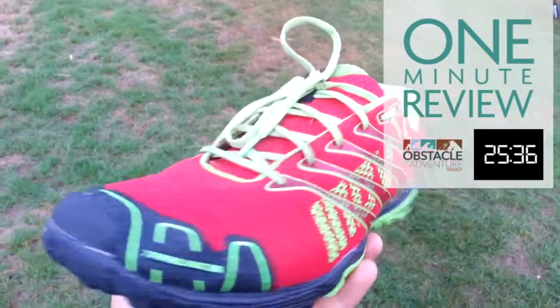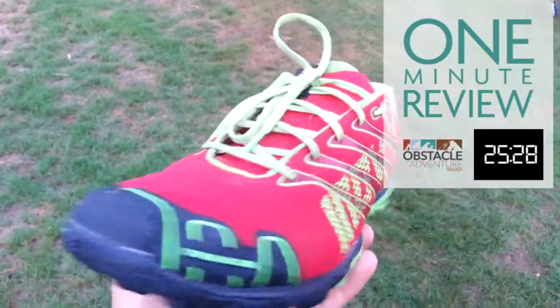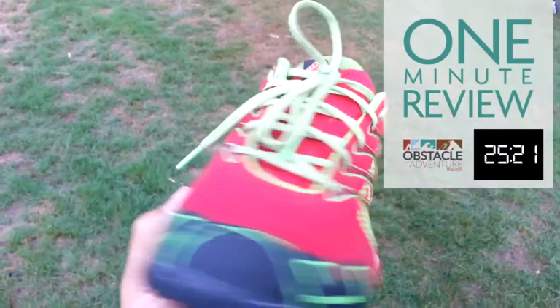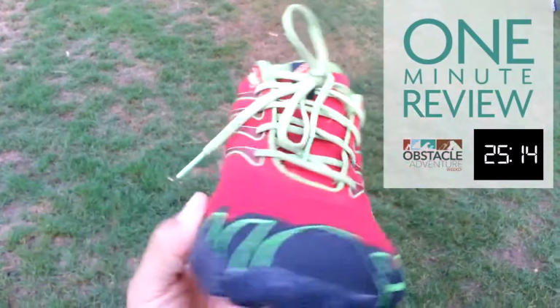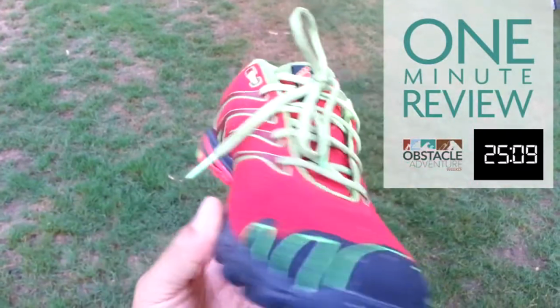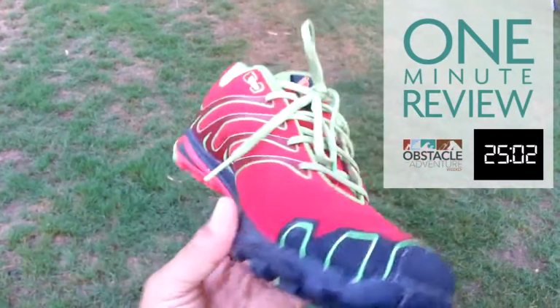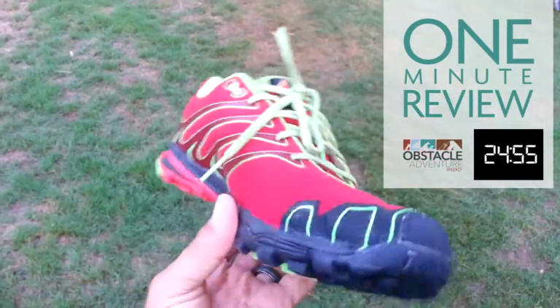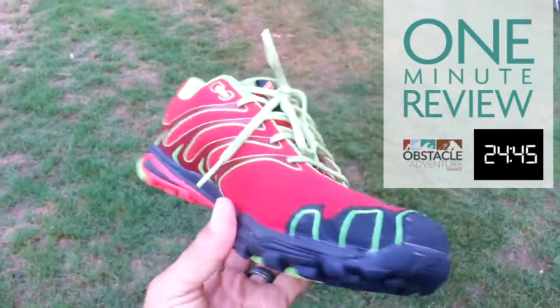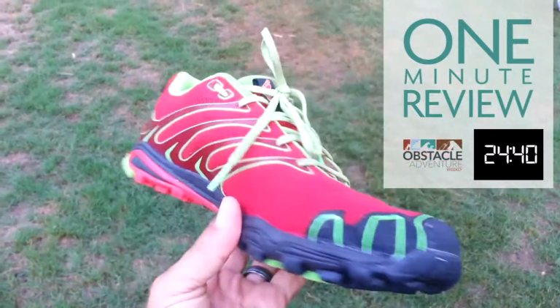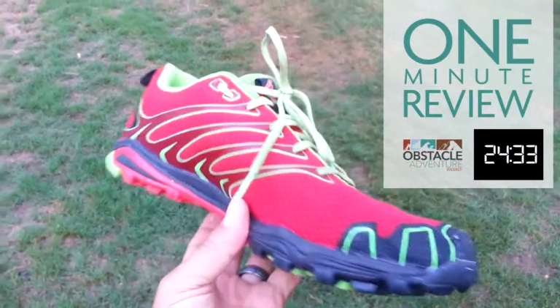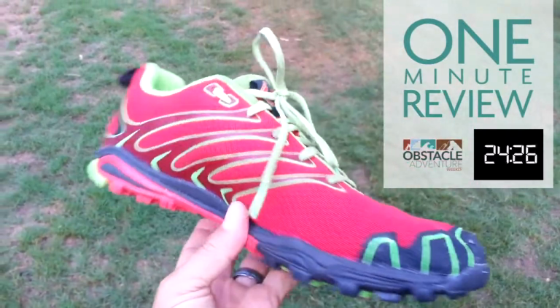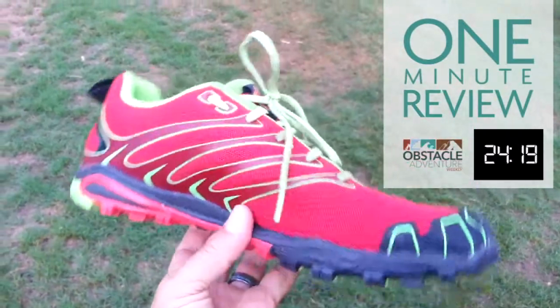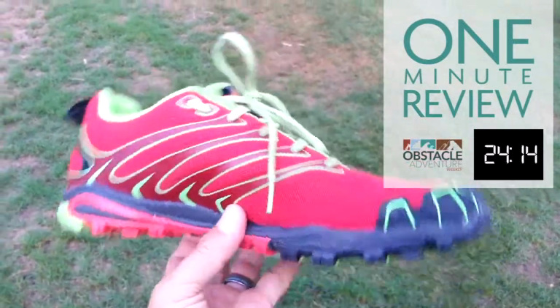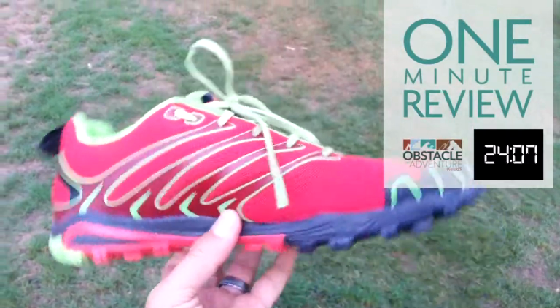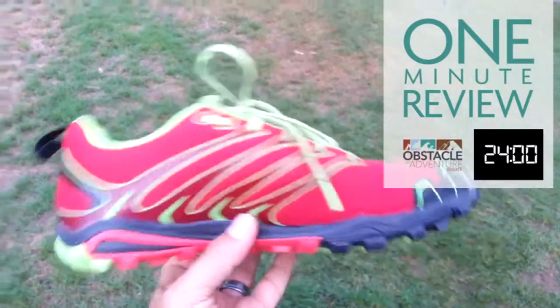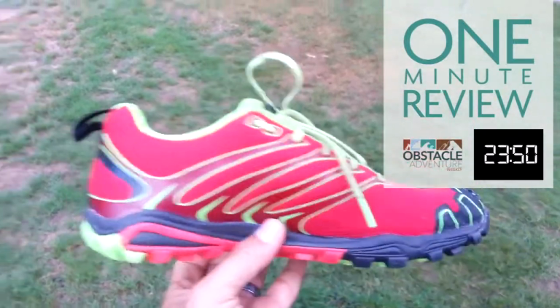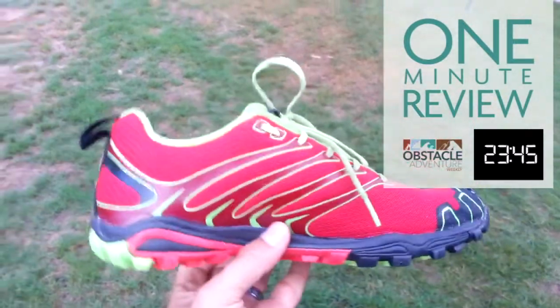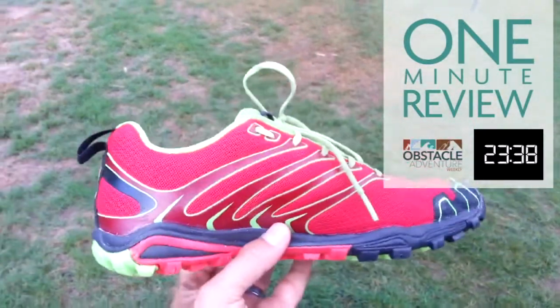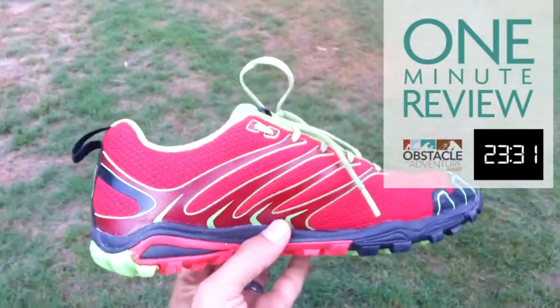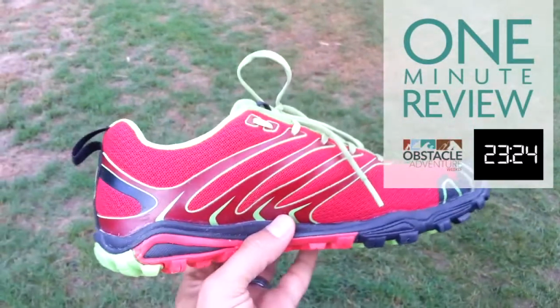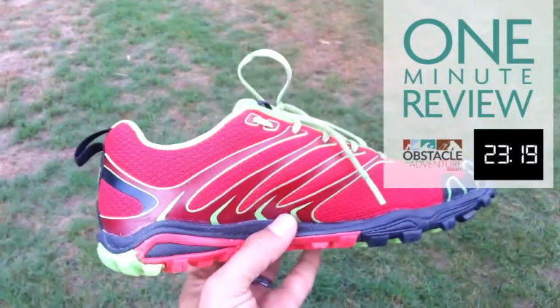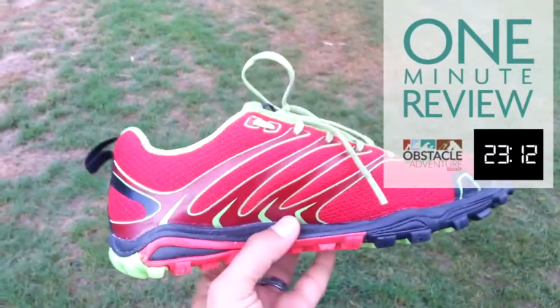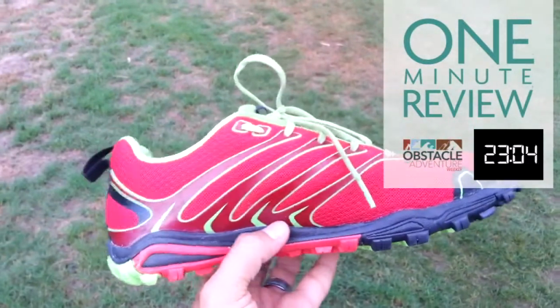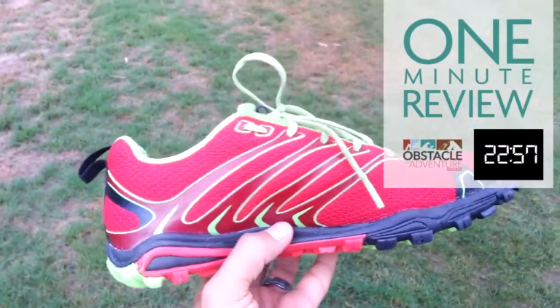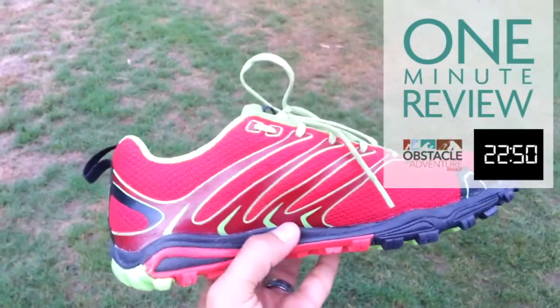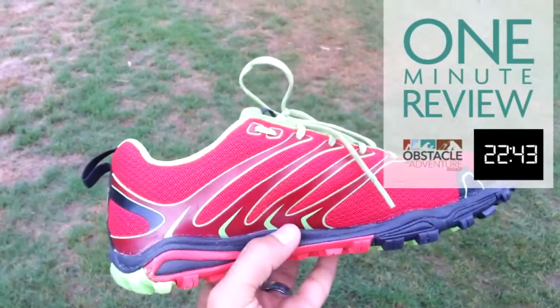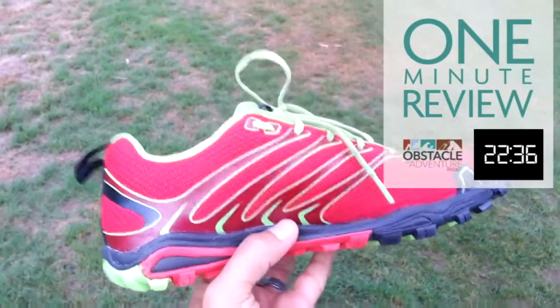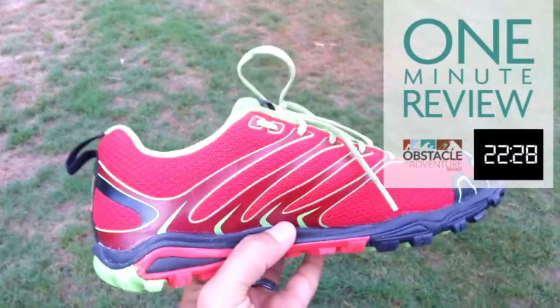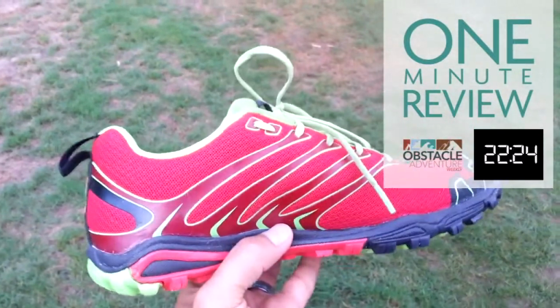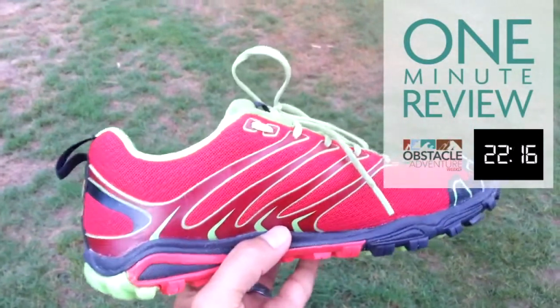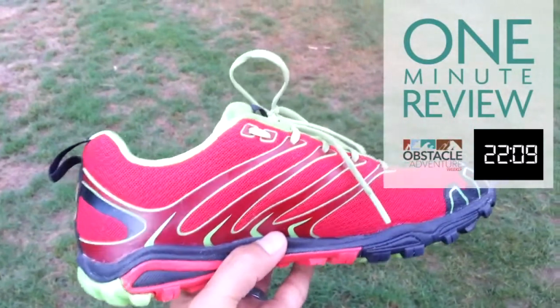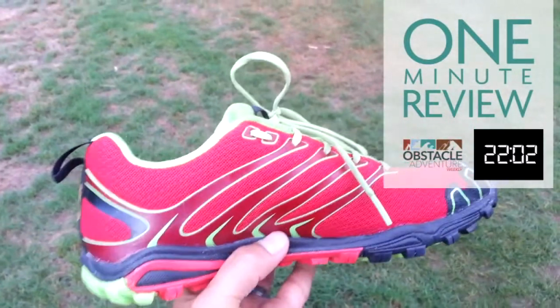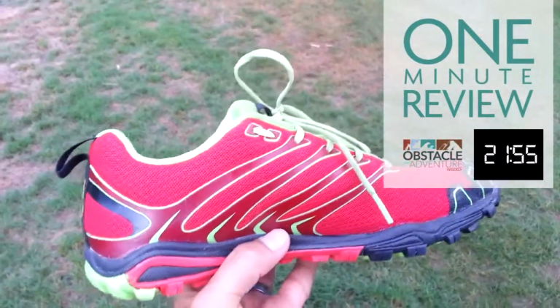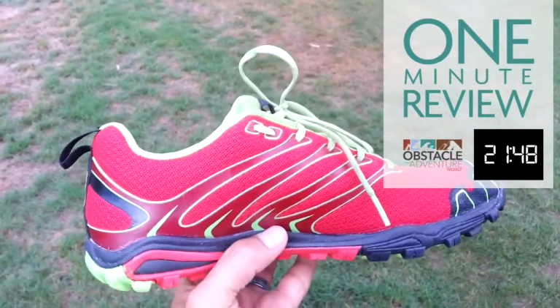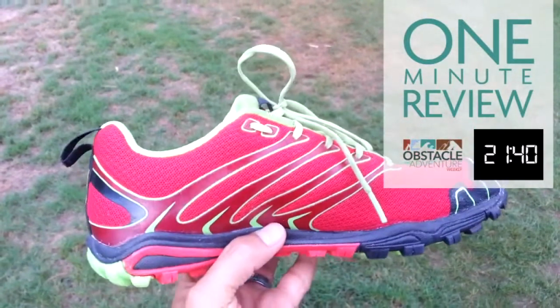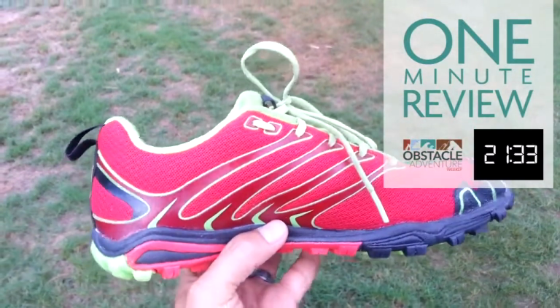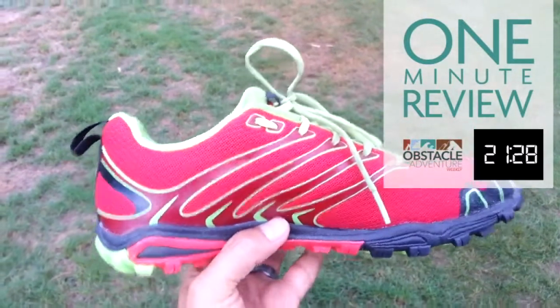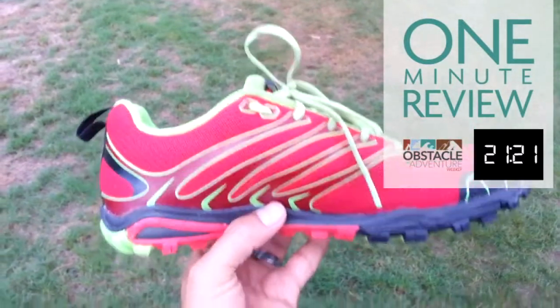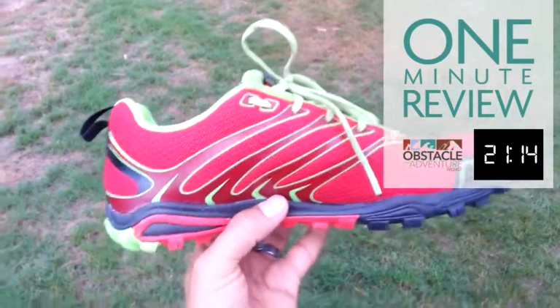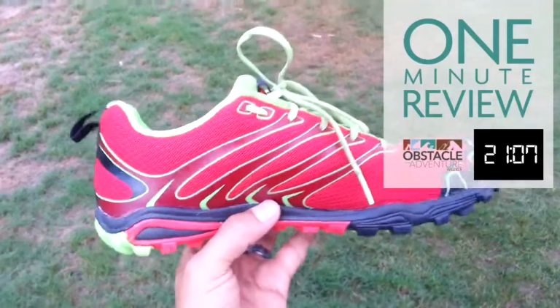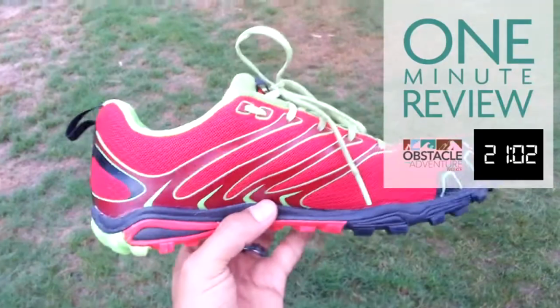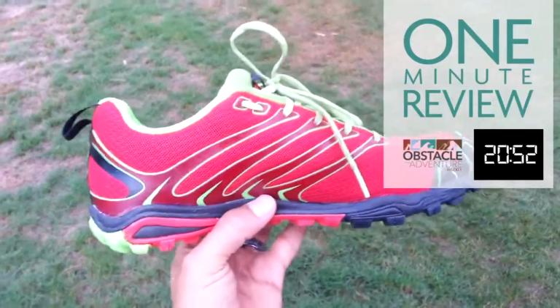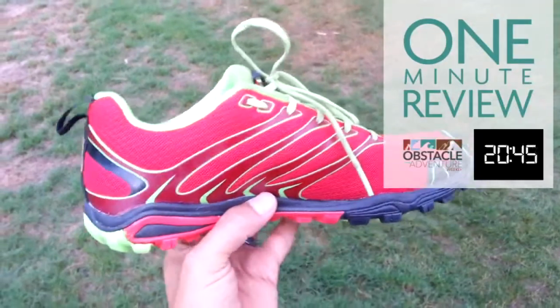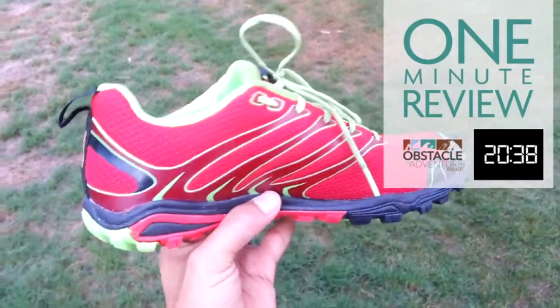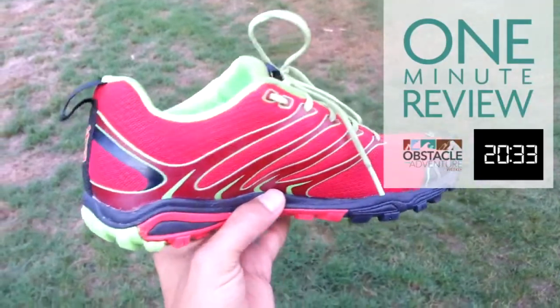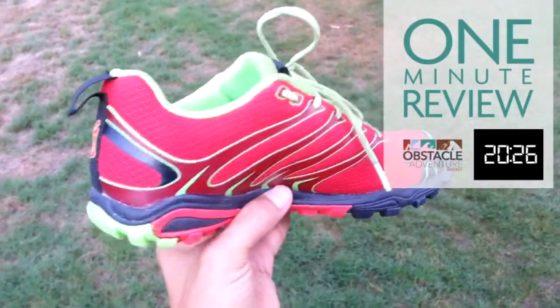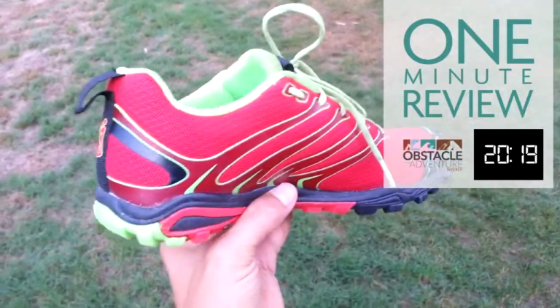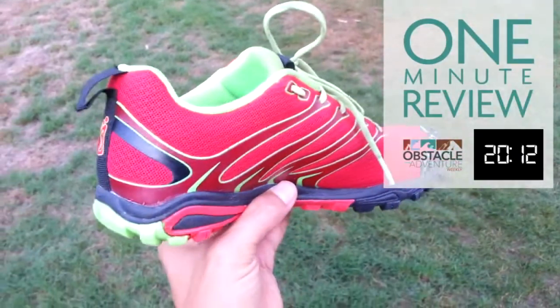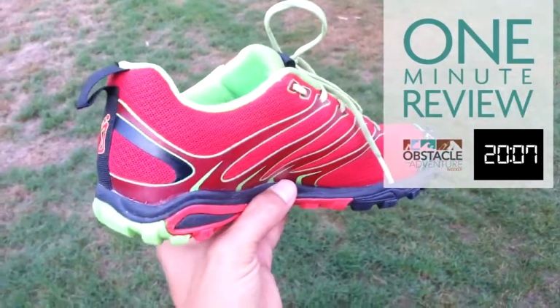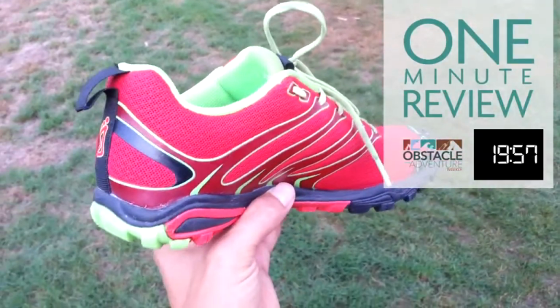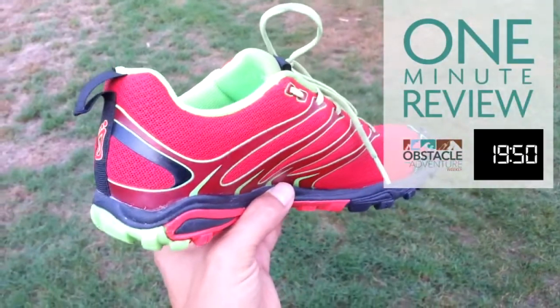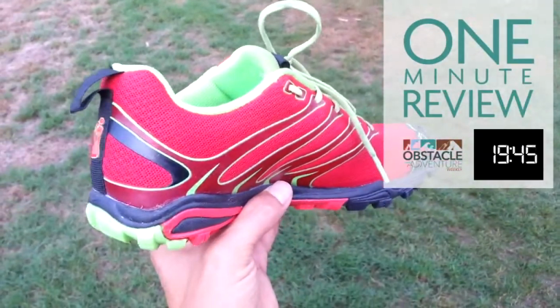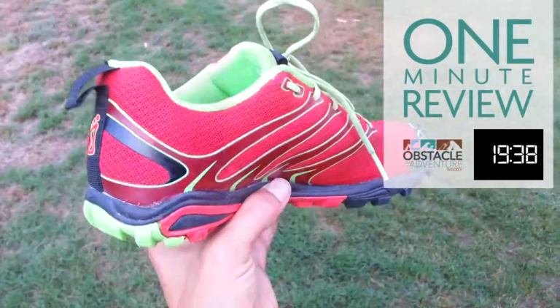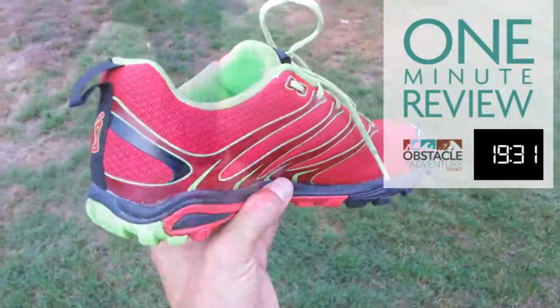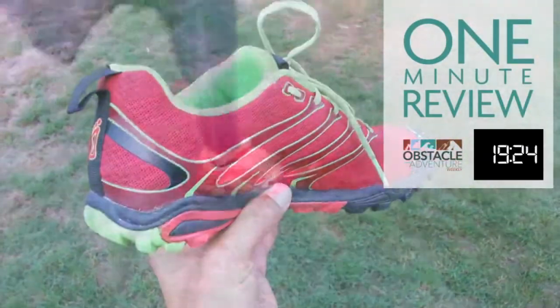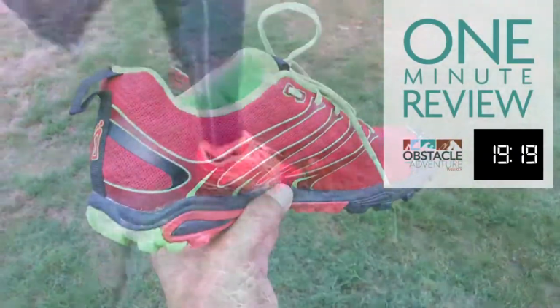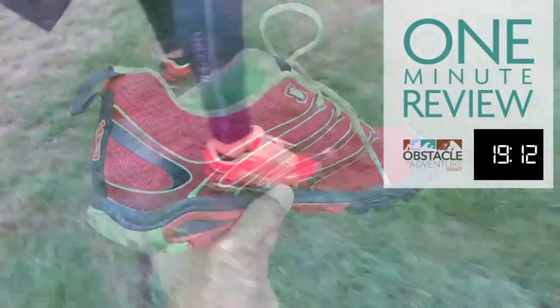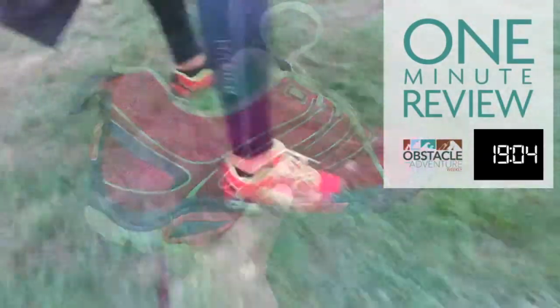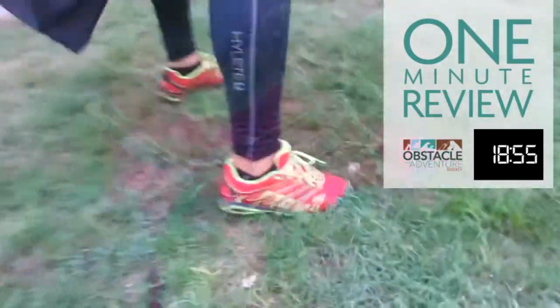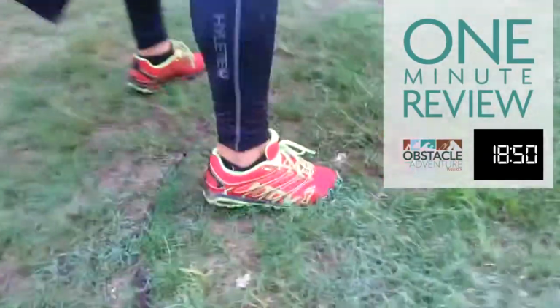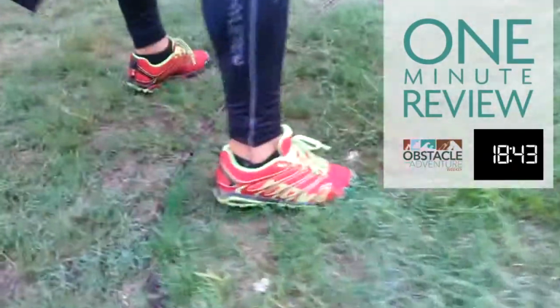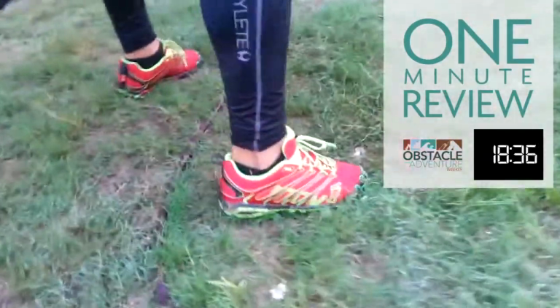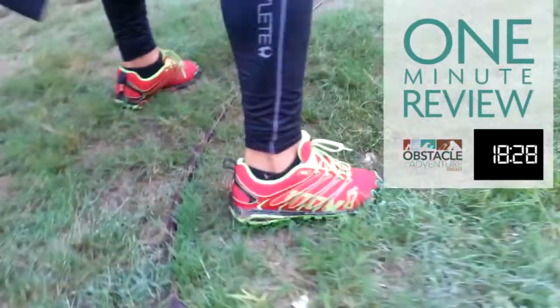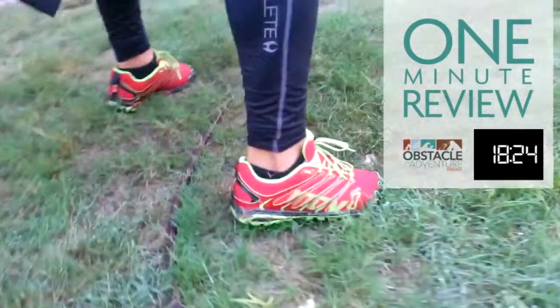Light and nimble feel that keeps you going fast, with a three-millimeter drop that keeps you close to the ground.